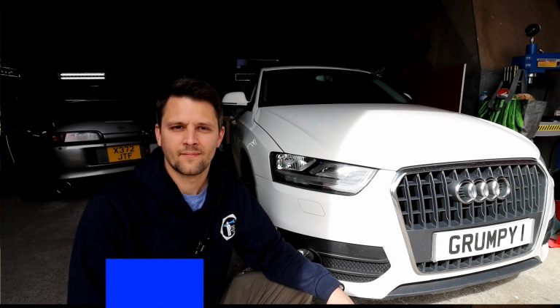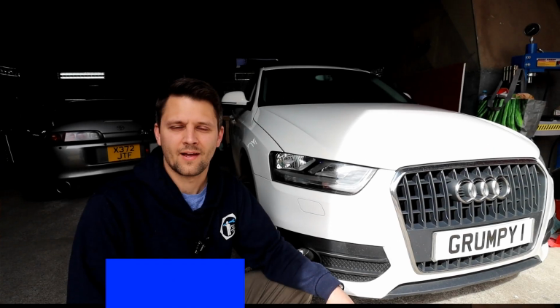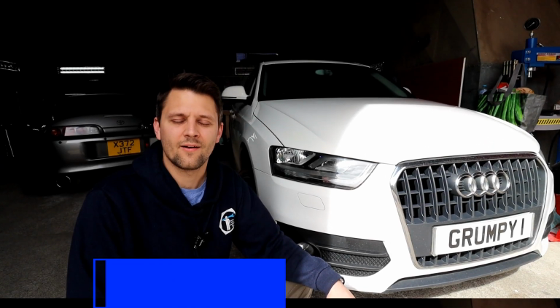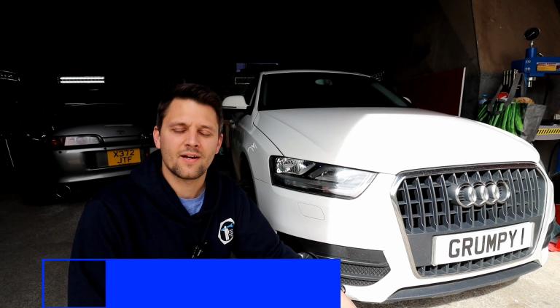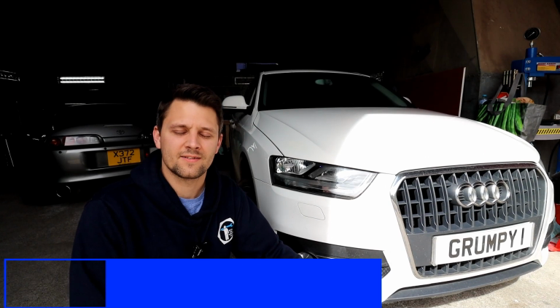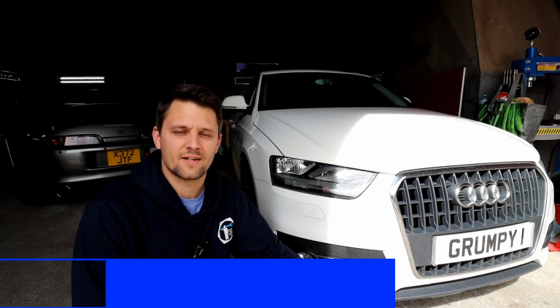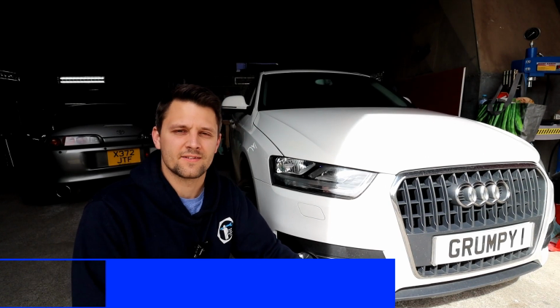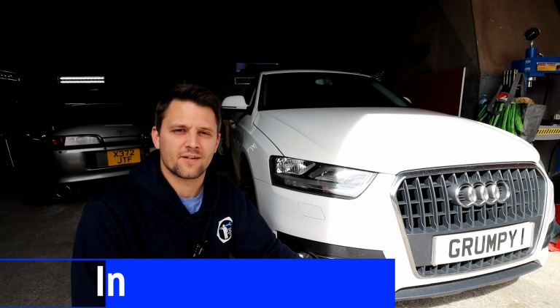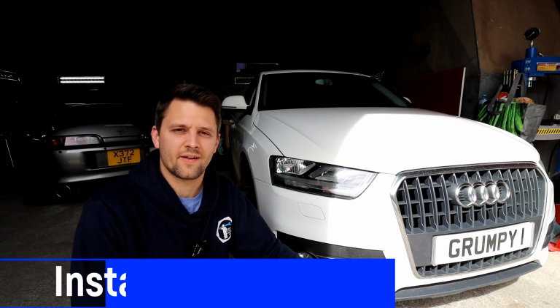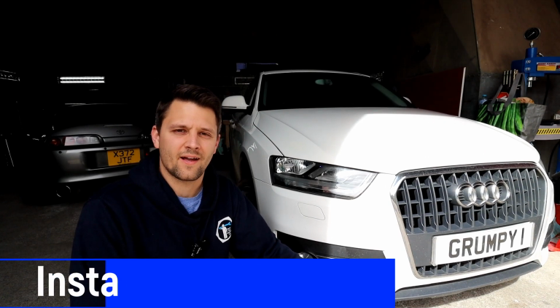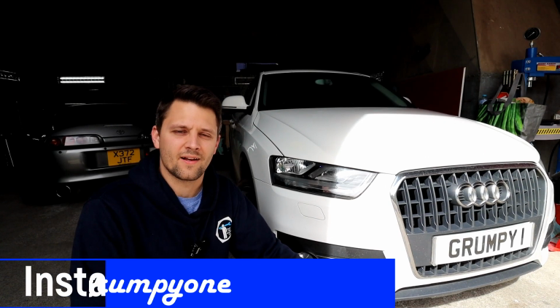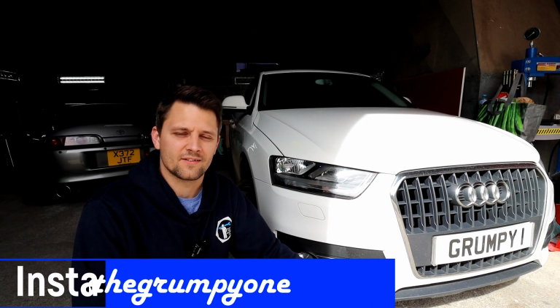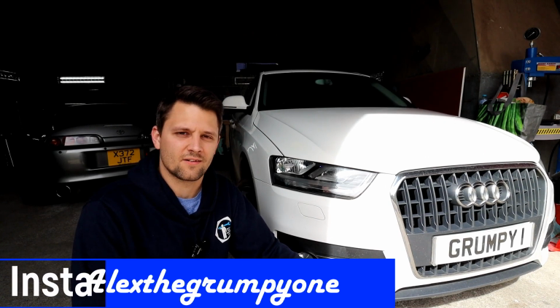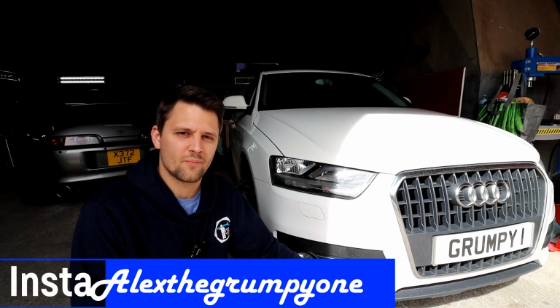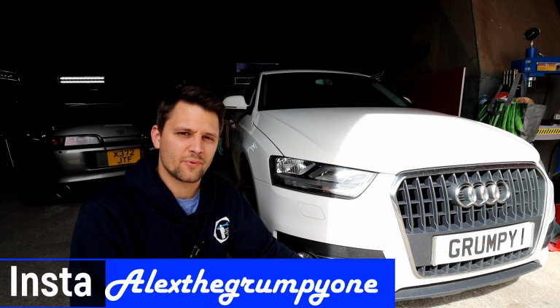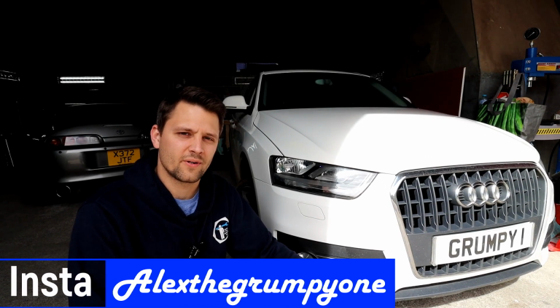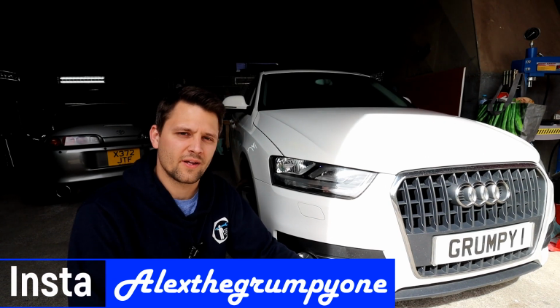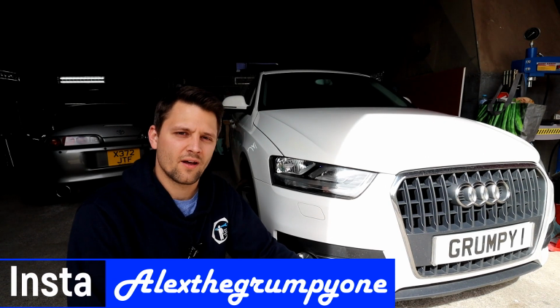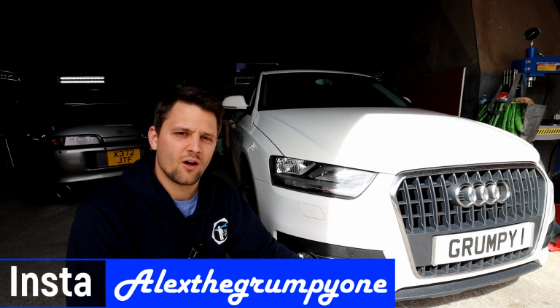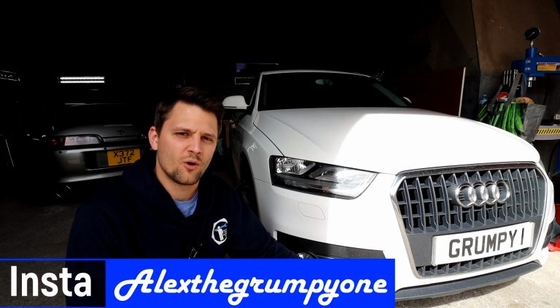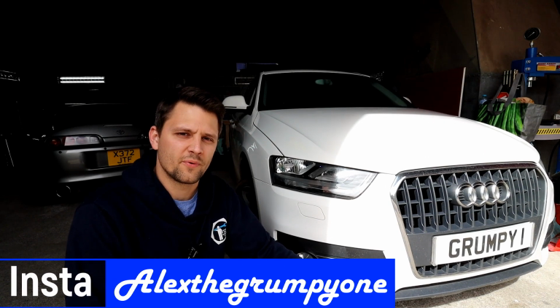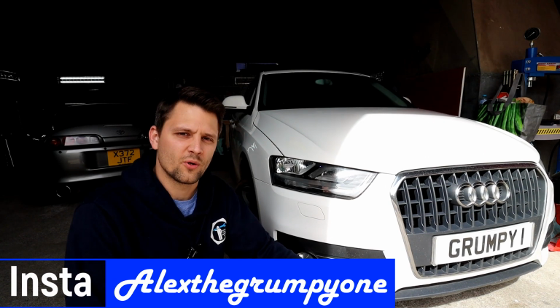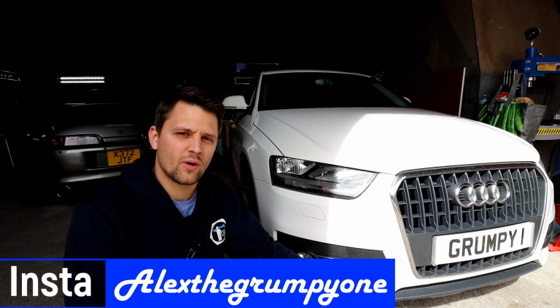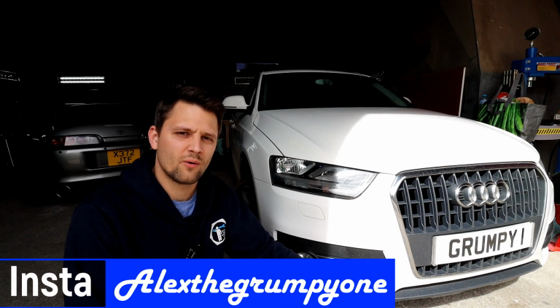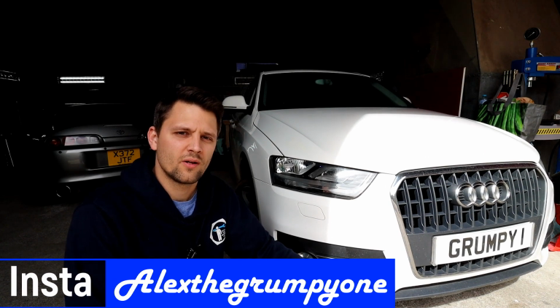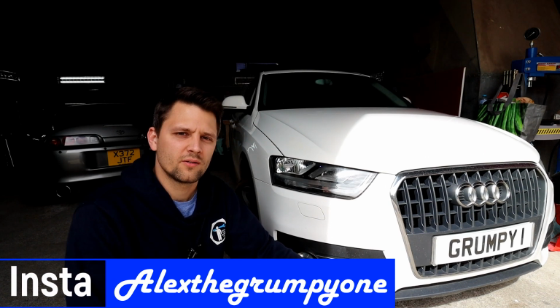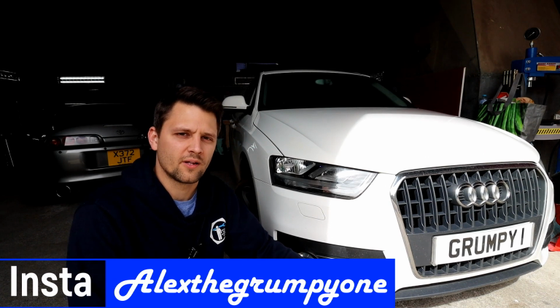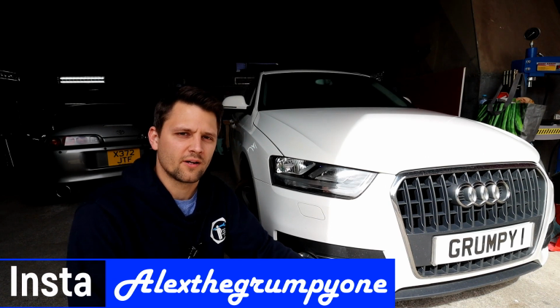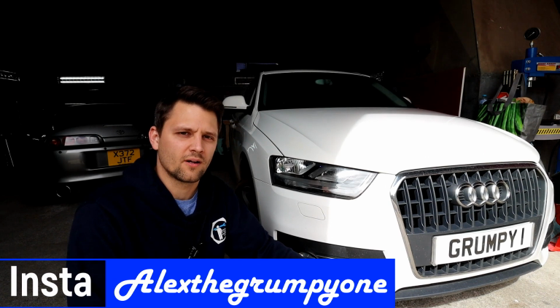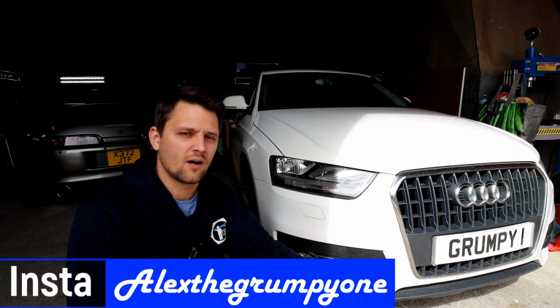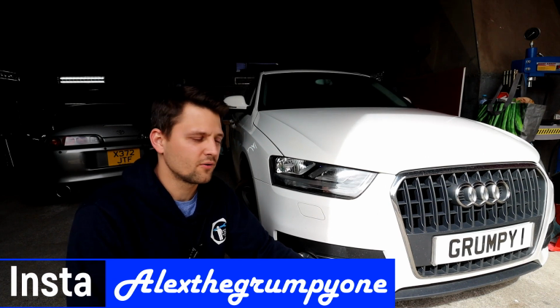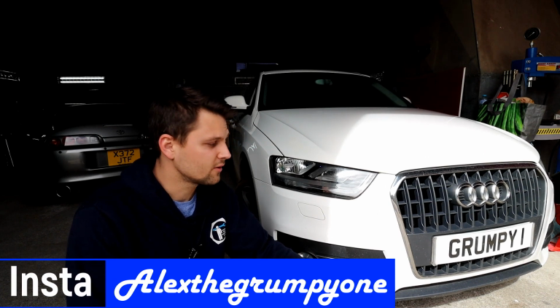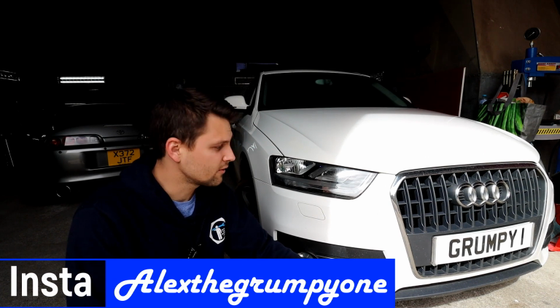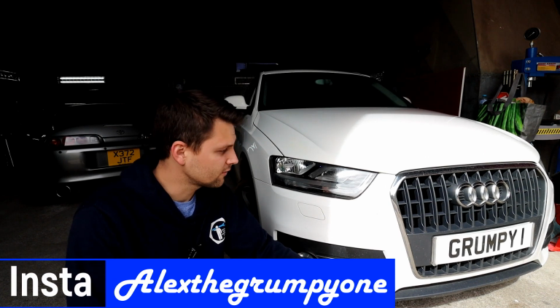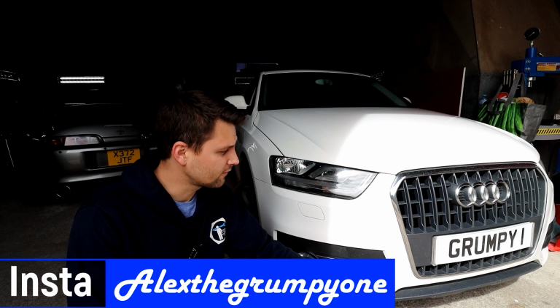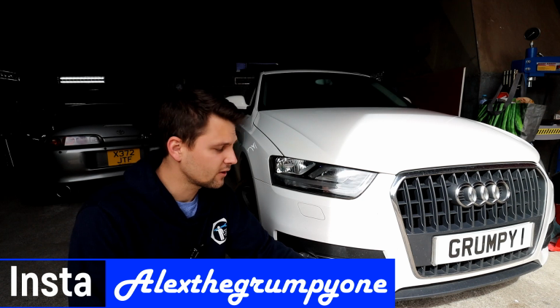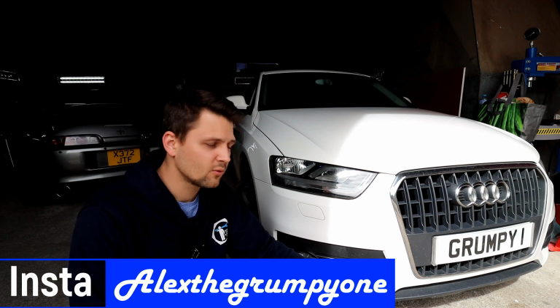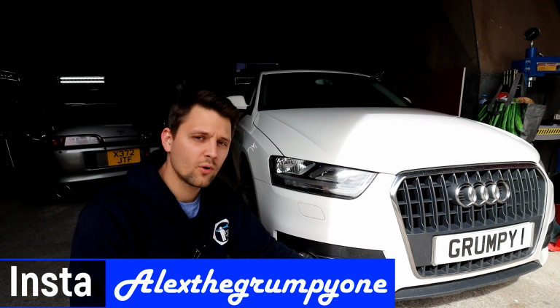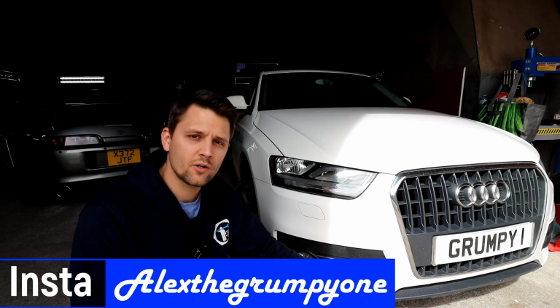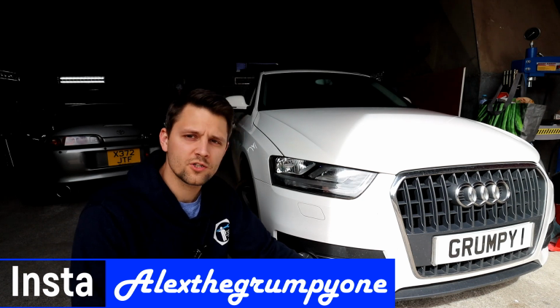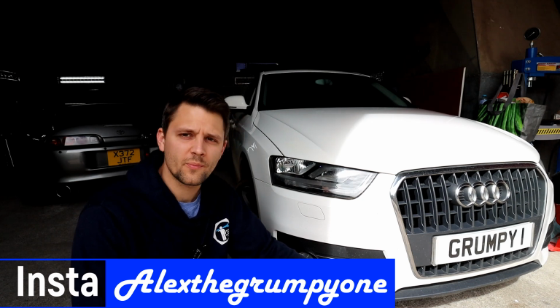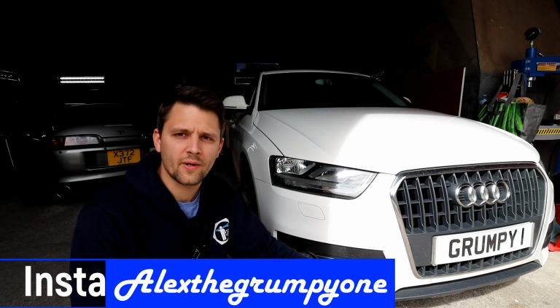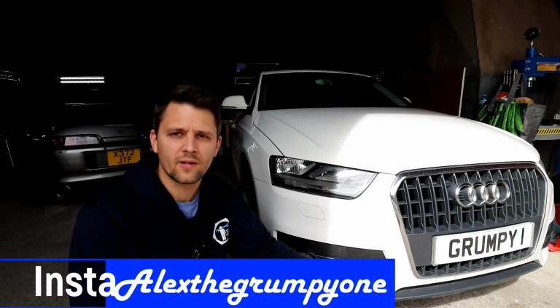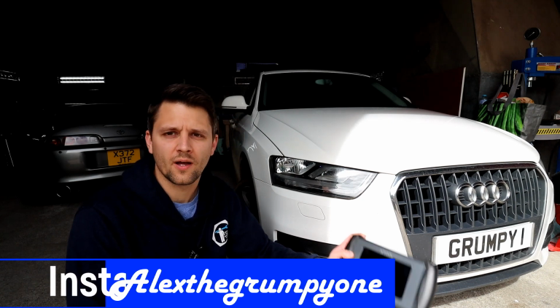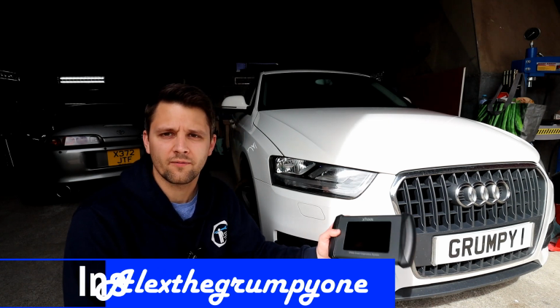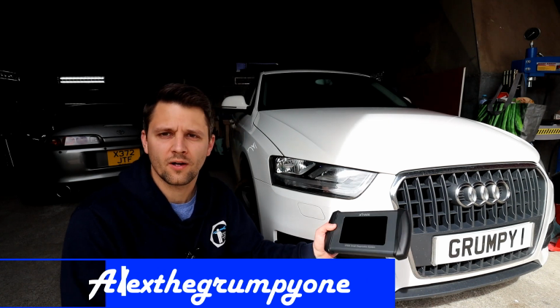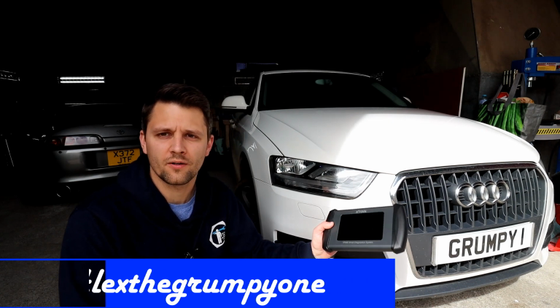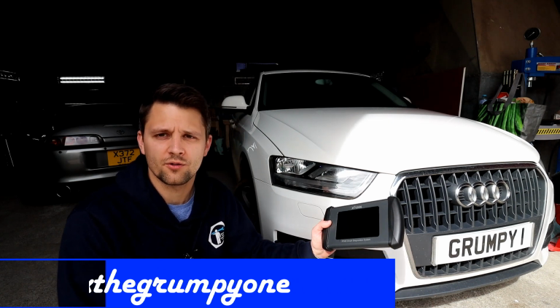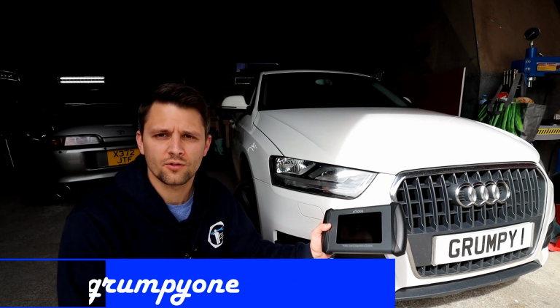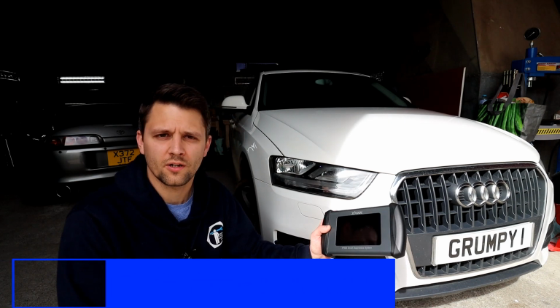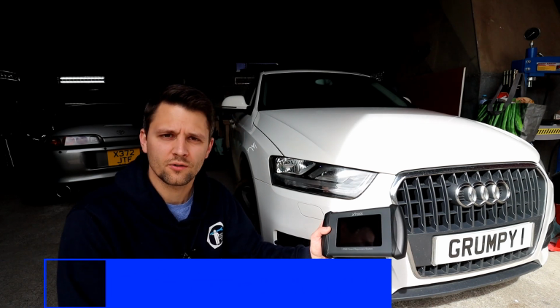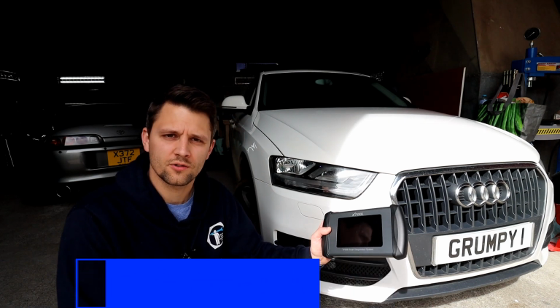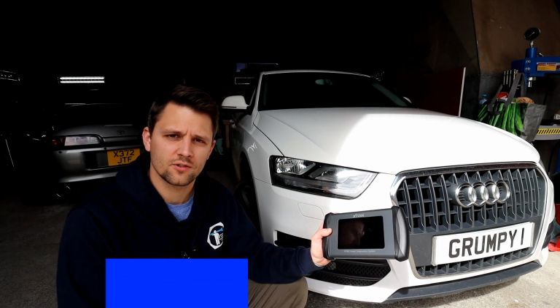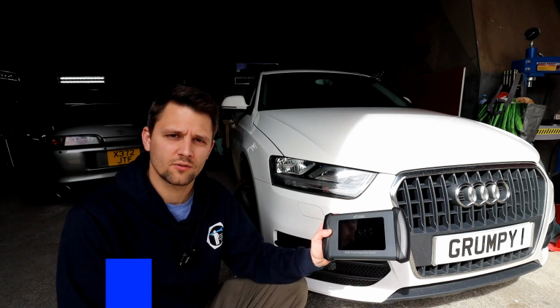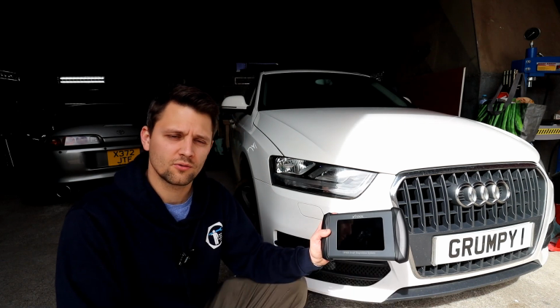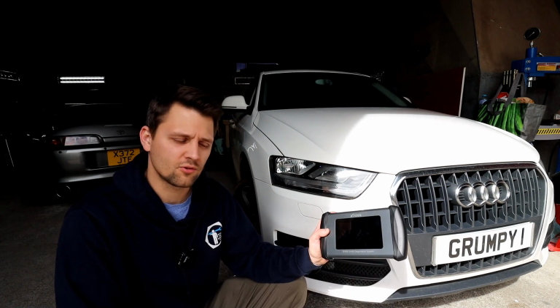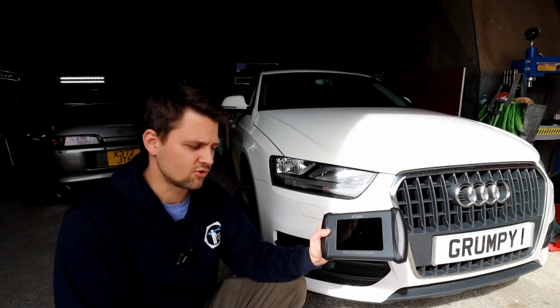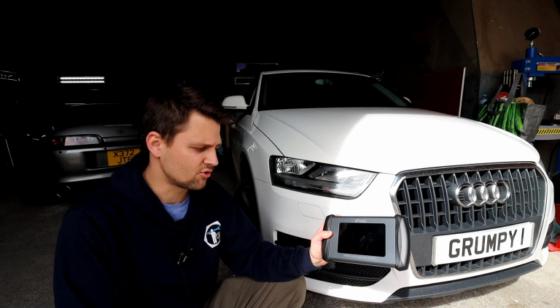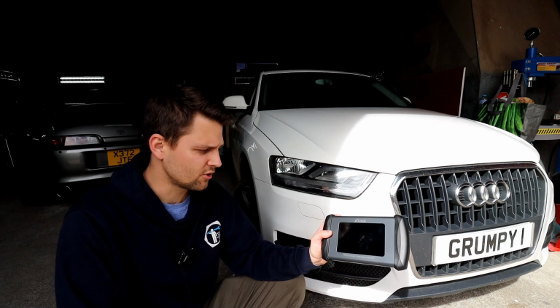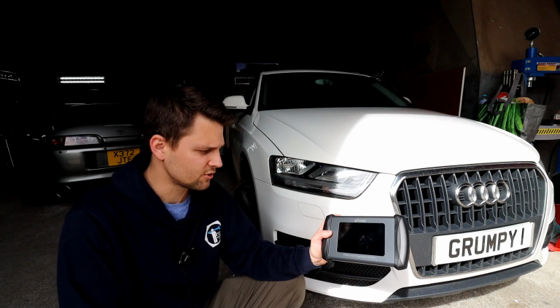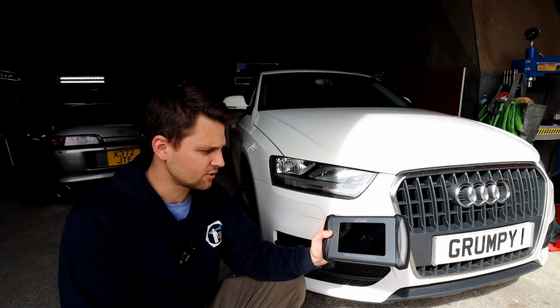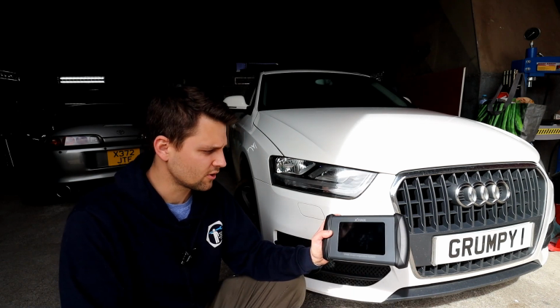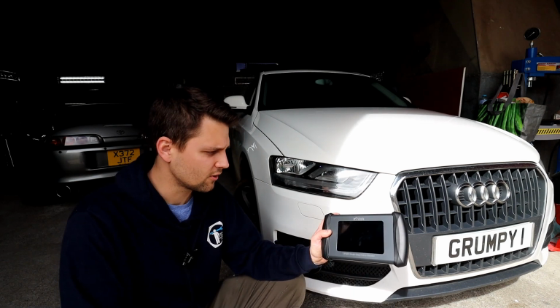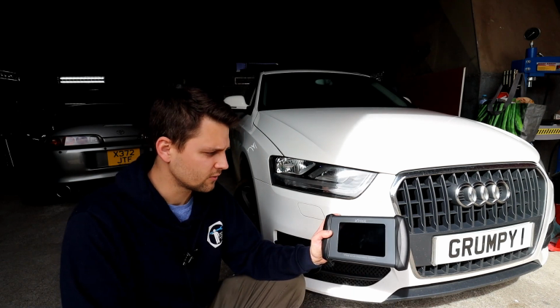Hello guys, how's it going? Alex Grampion here, hope you're well. Today I've got an Audi Q3 in the workshop and I have got a new diagnostic tool to introduce to you.